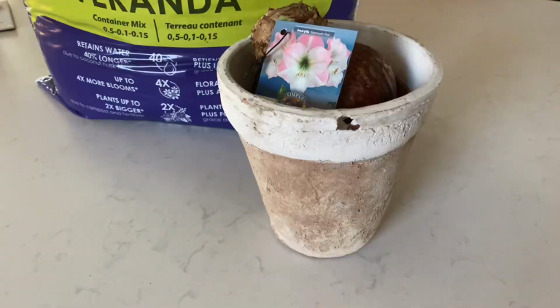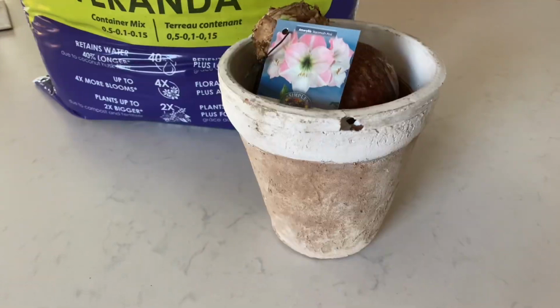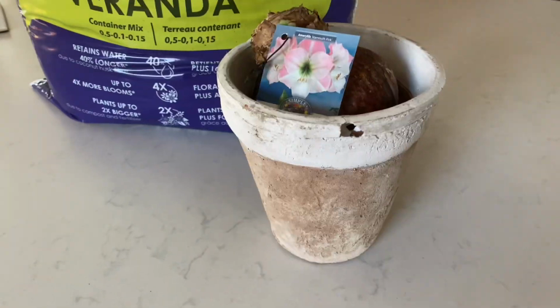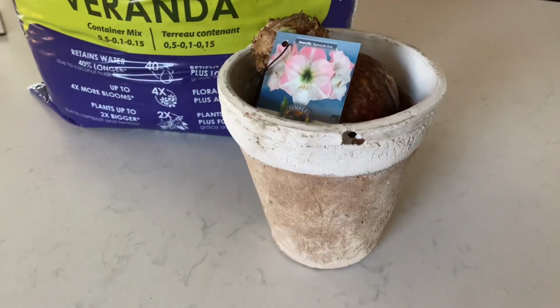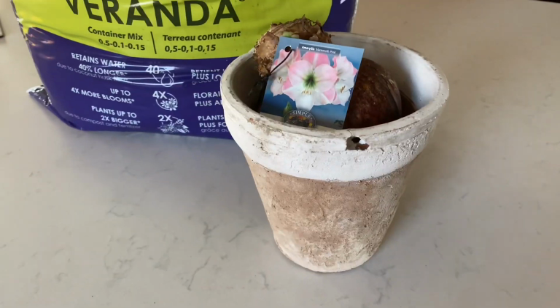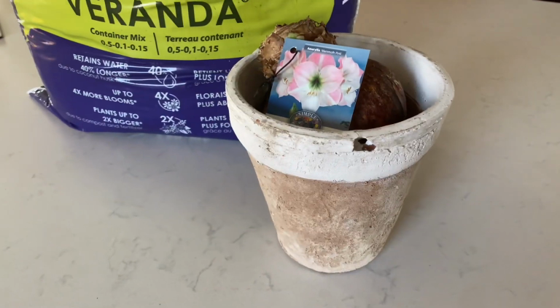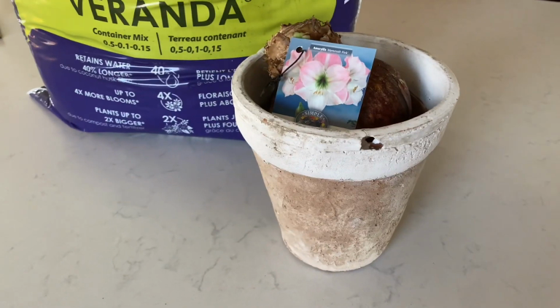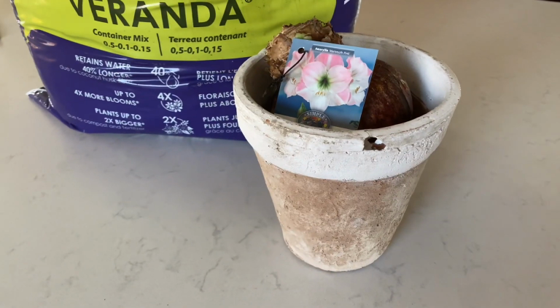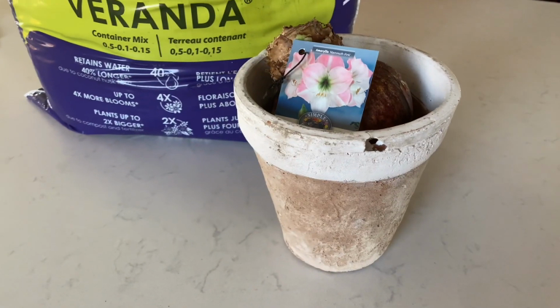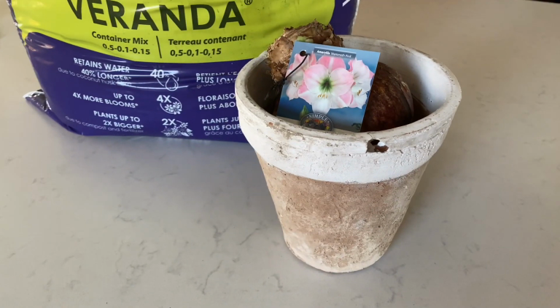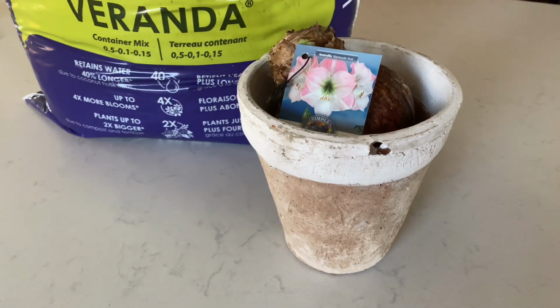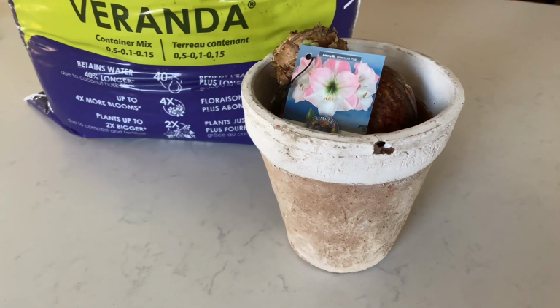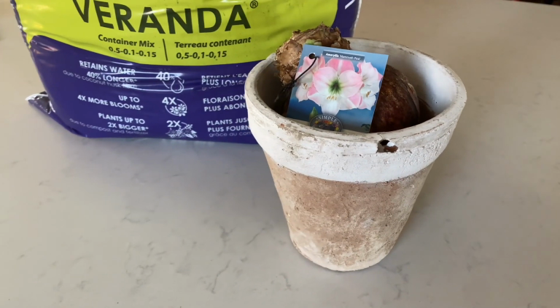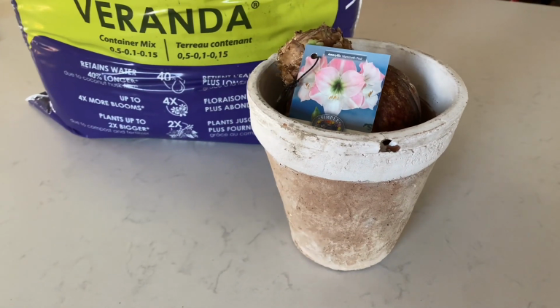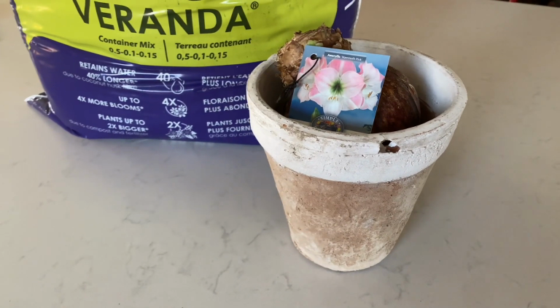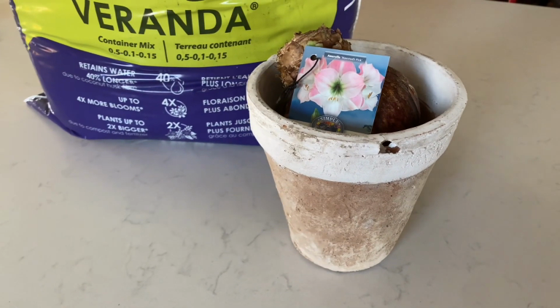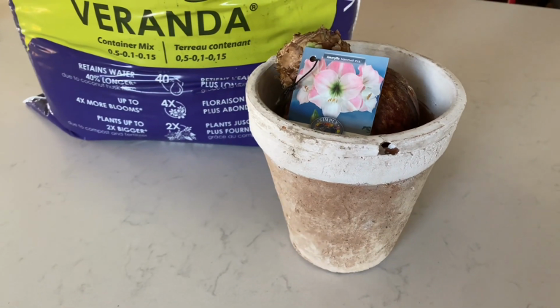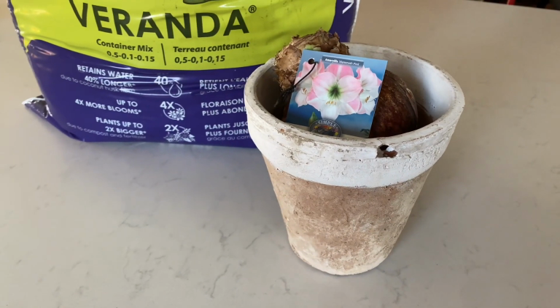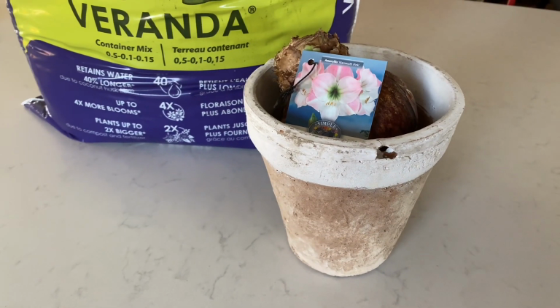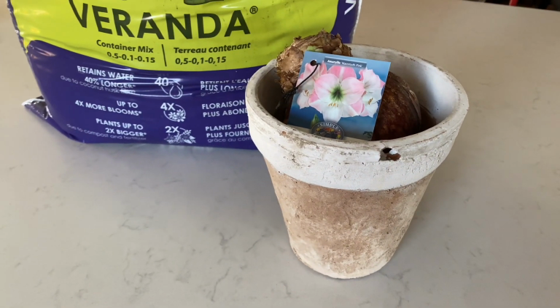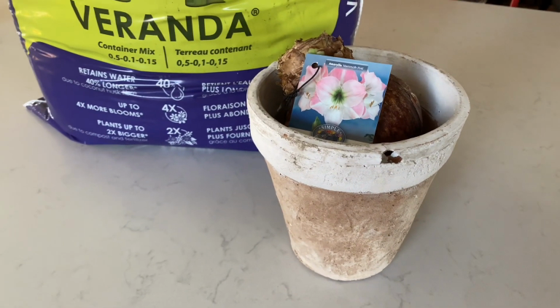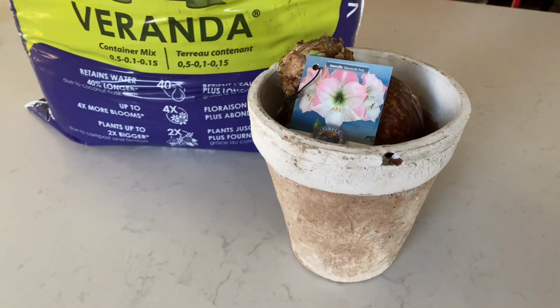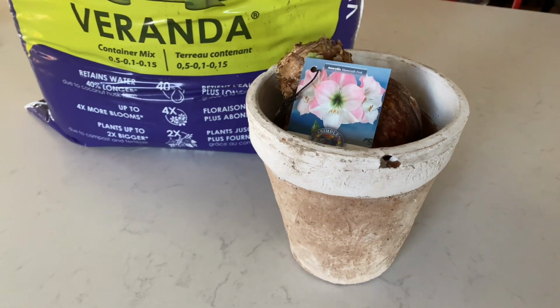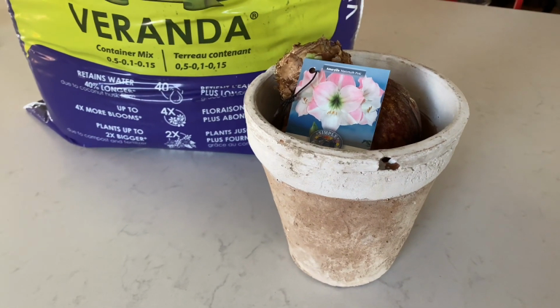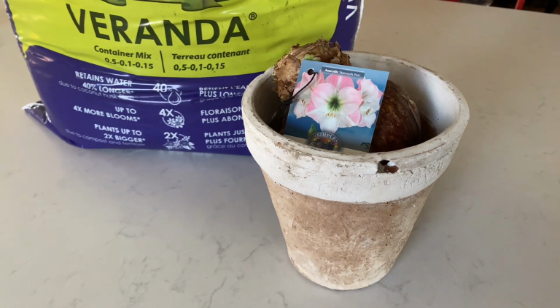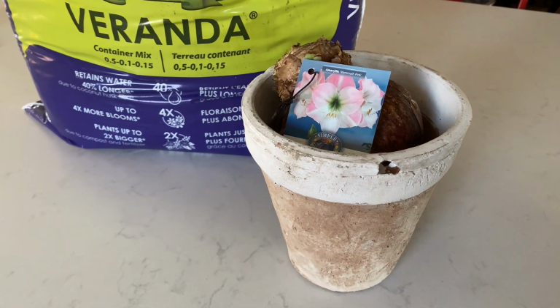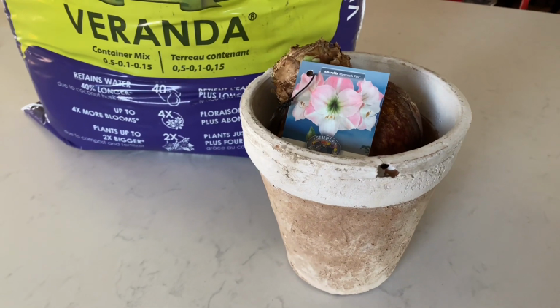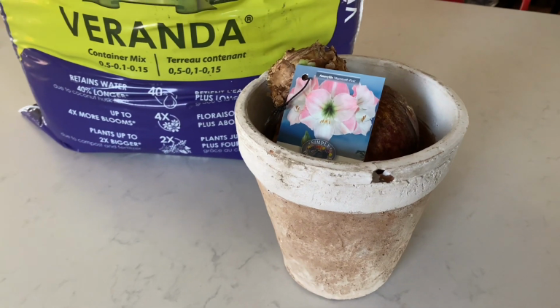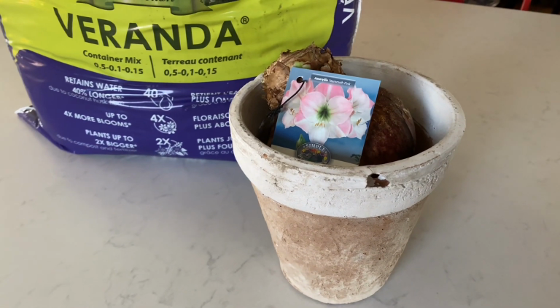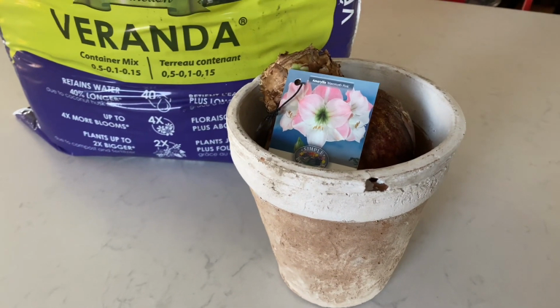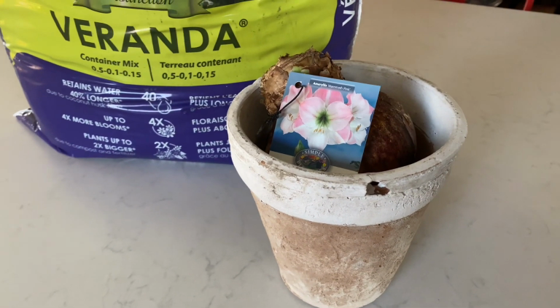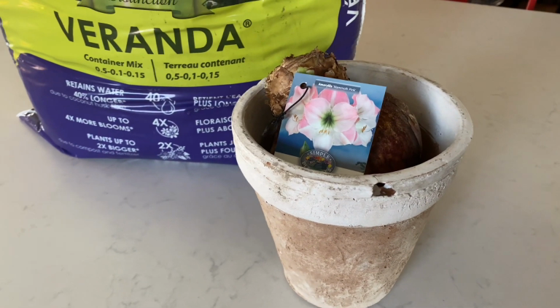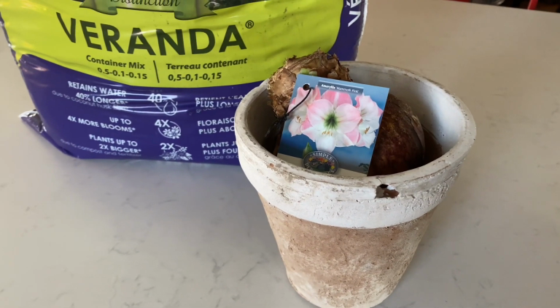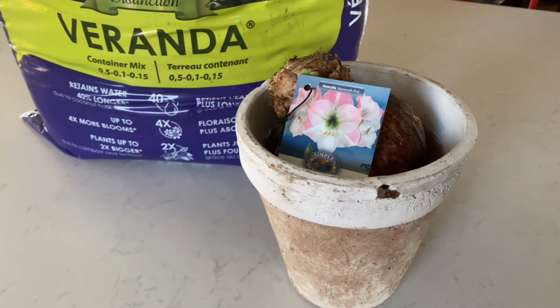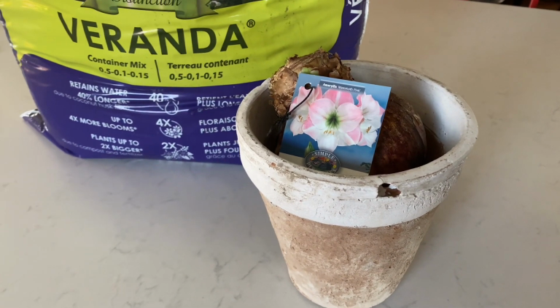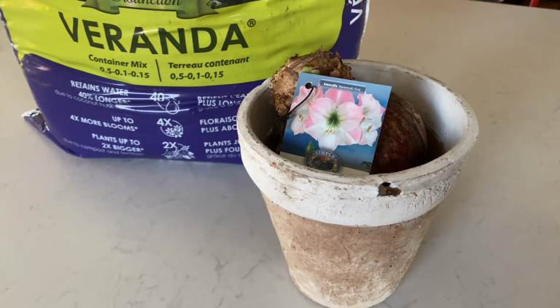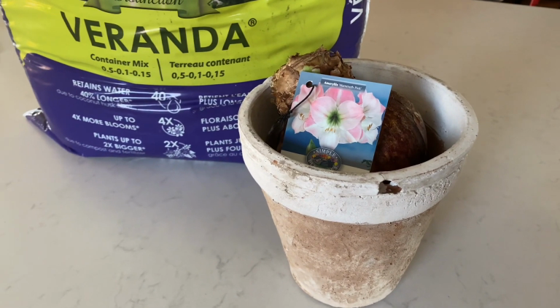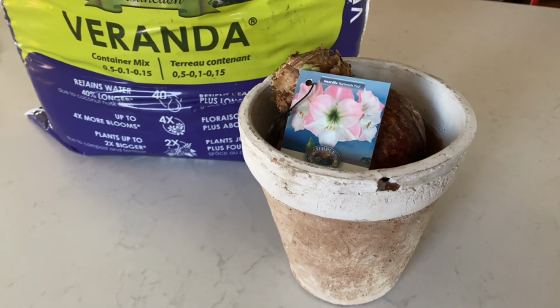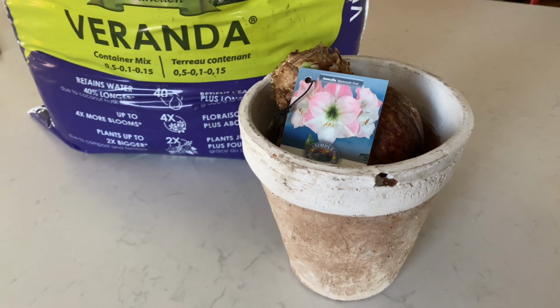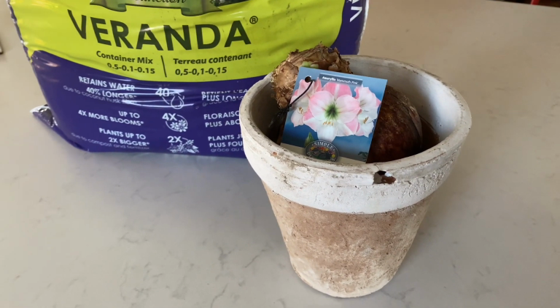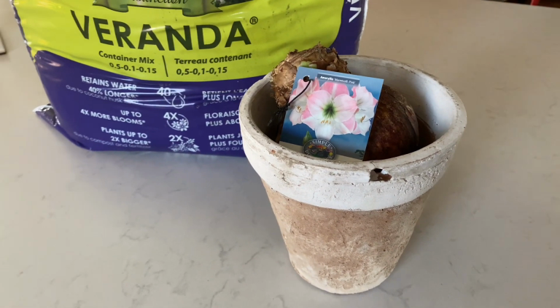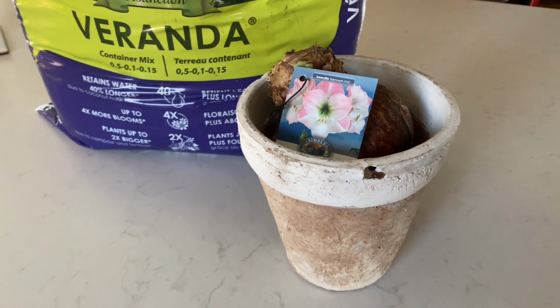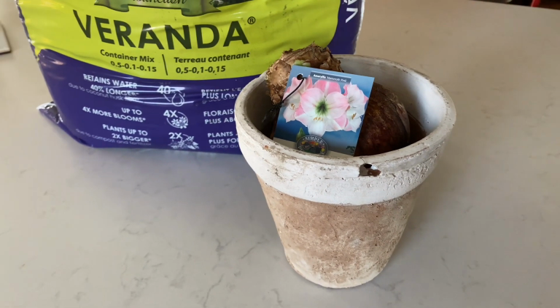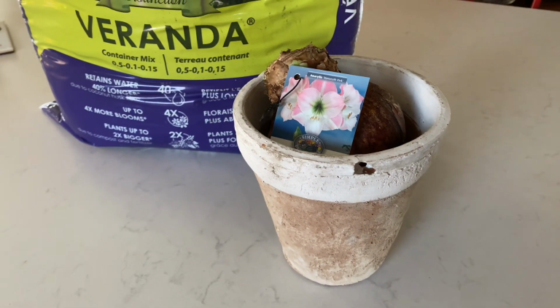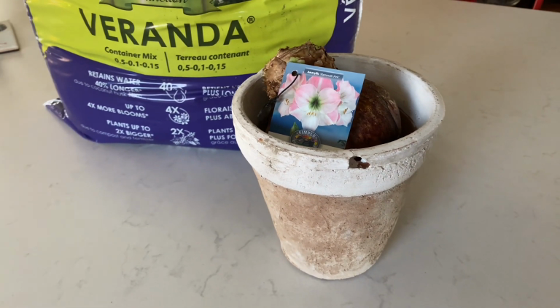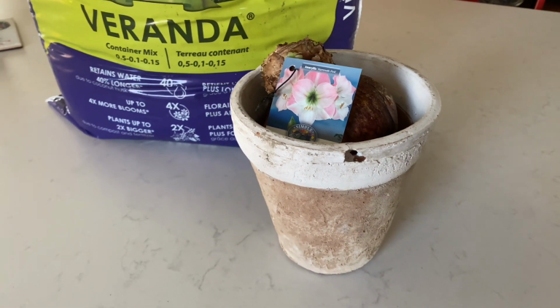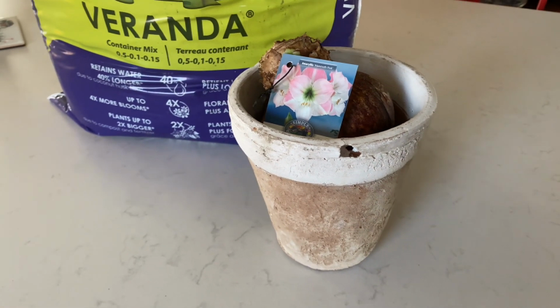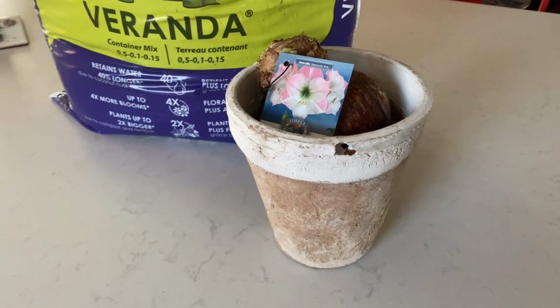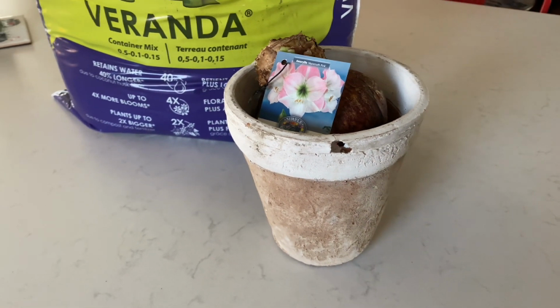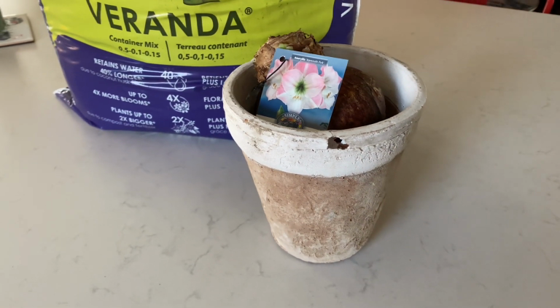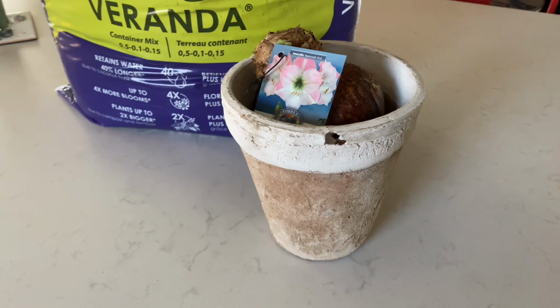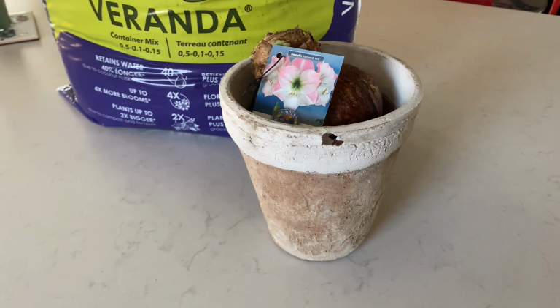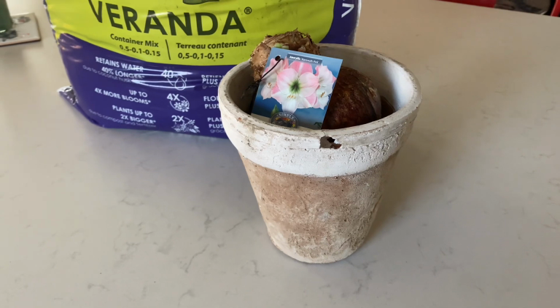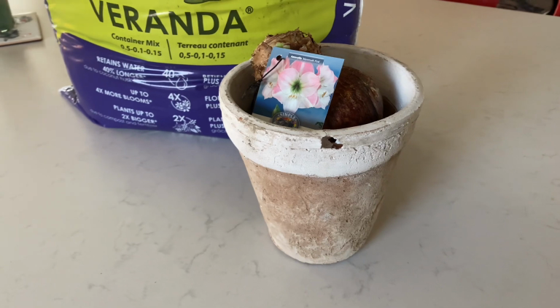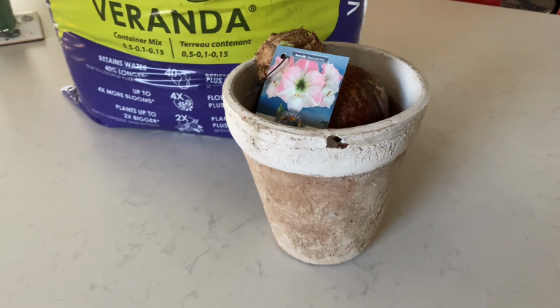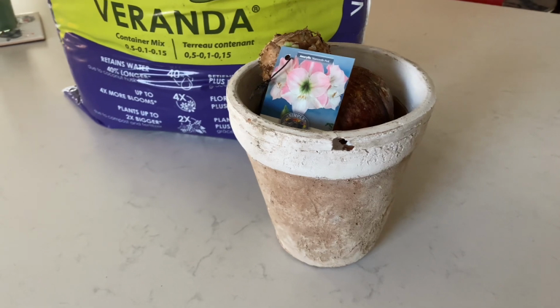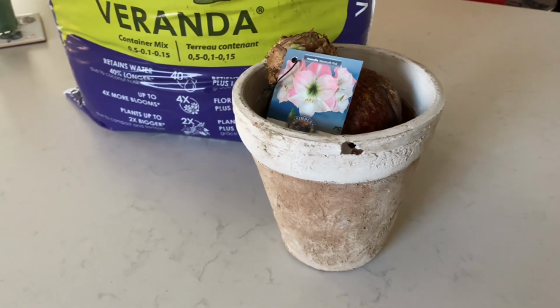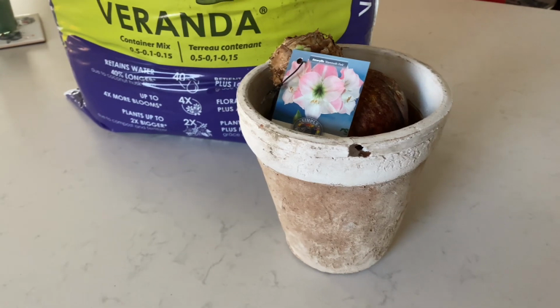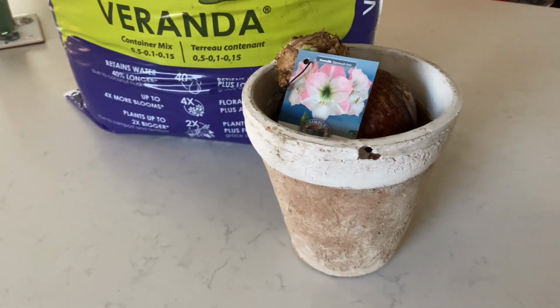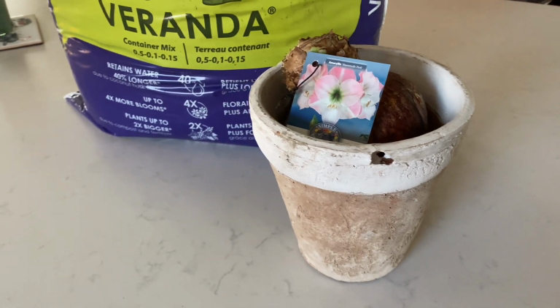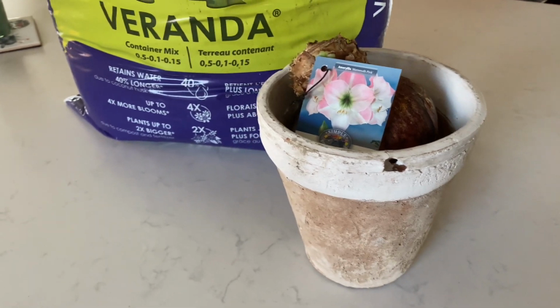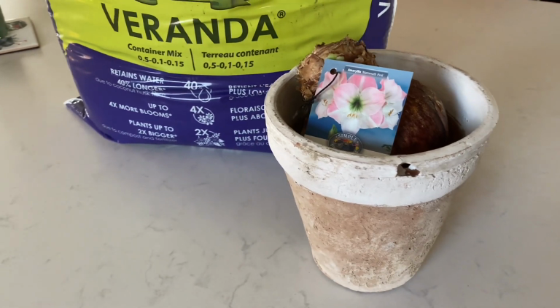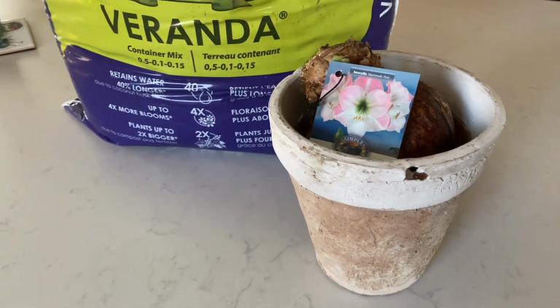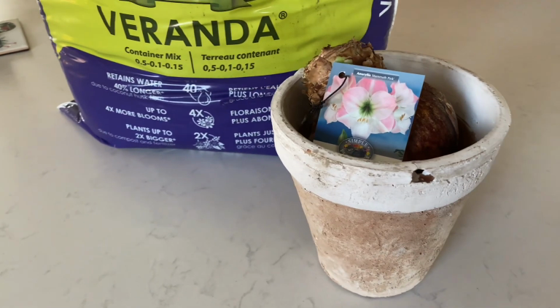Hi everyone, welcome to my channel. Today's video is about planting amaryllis.